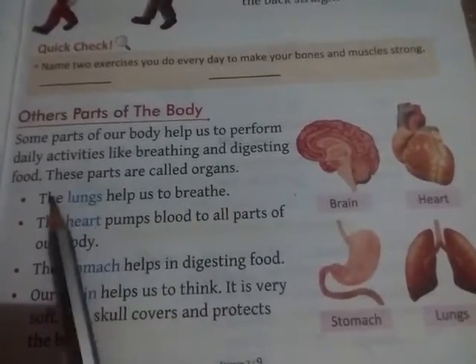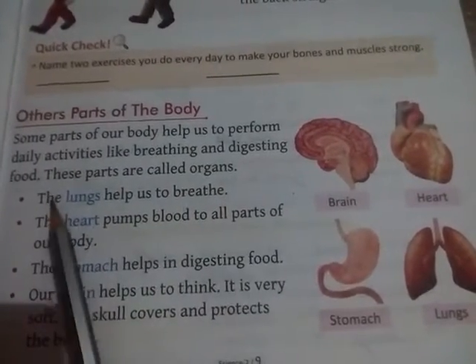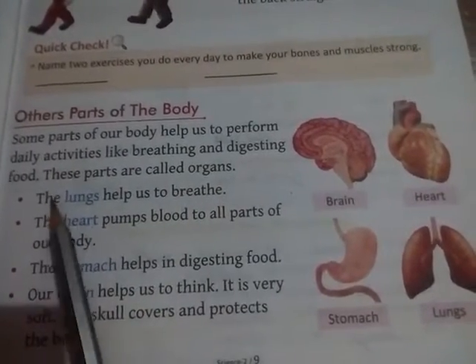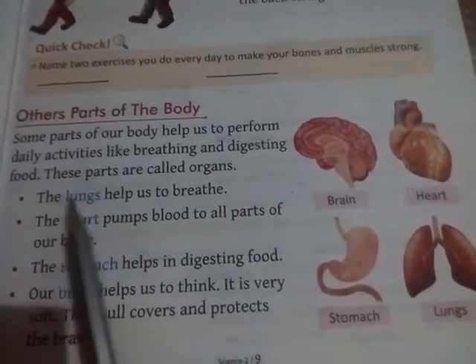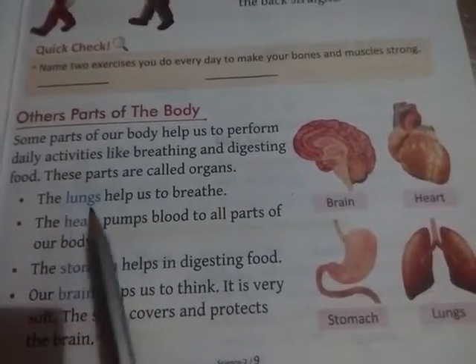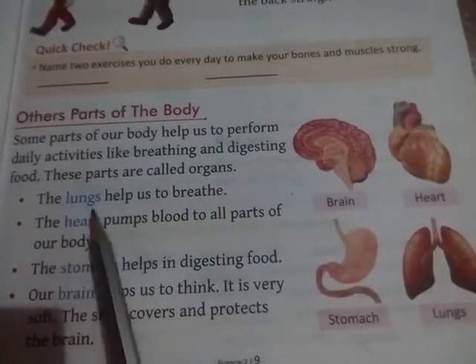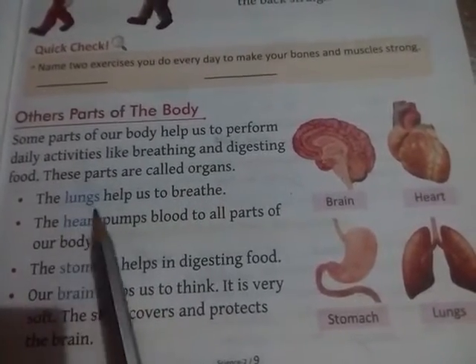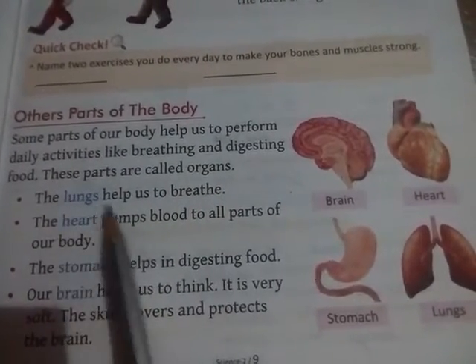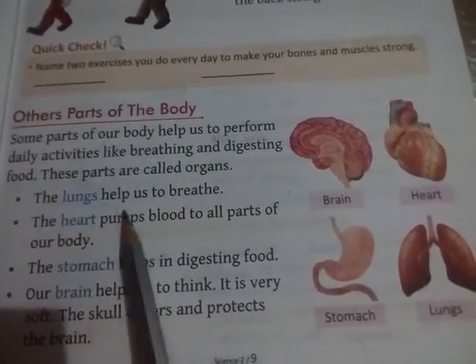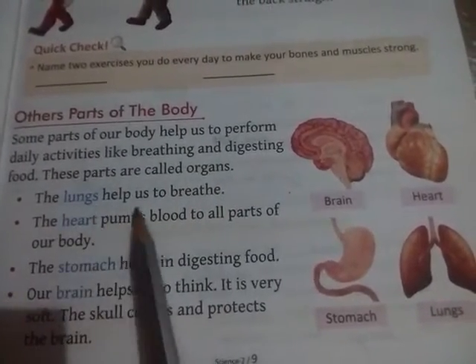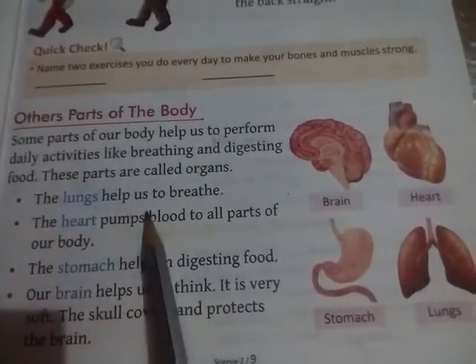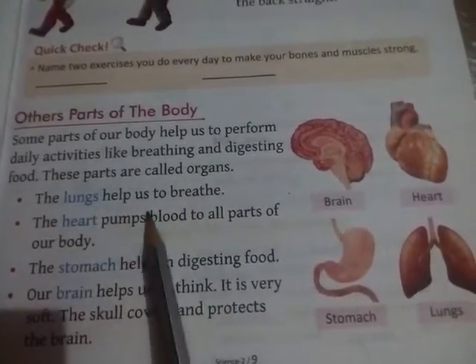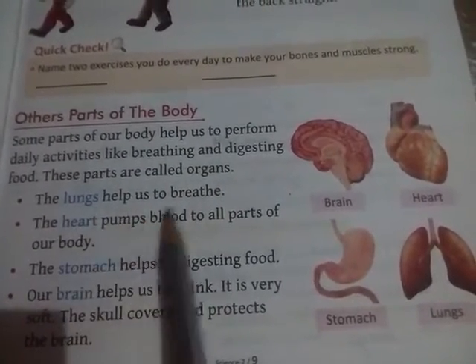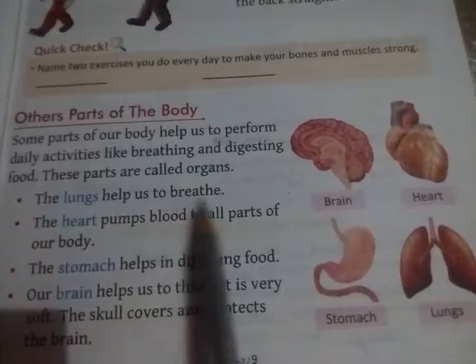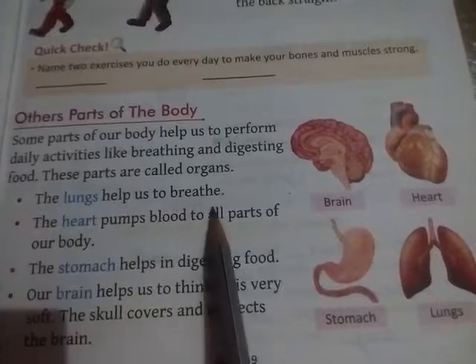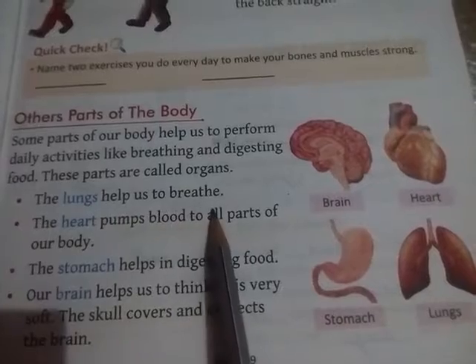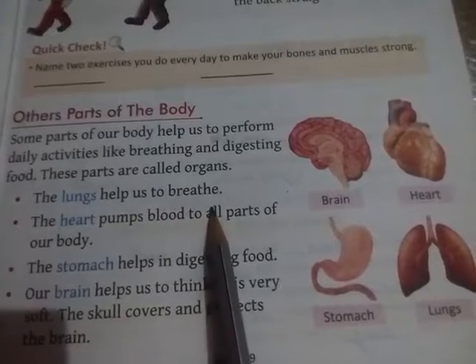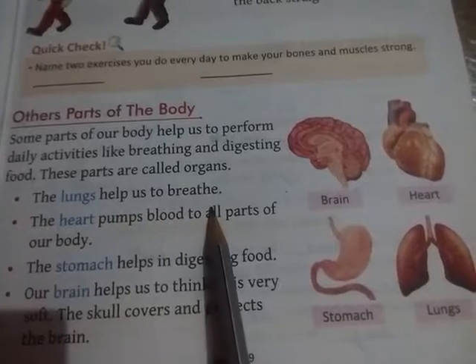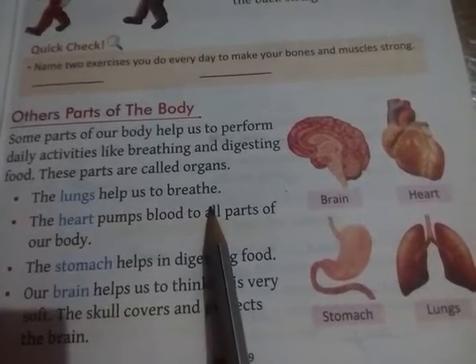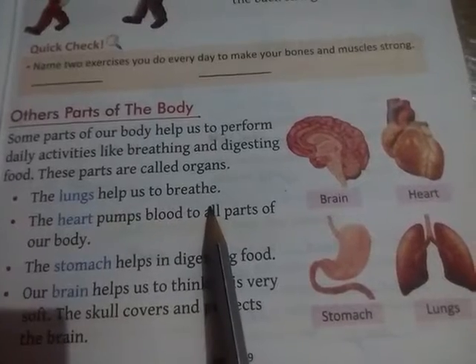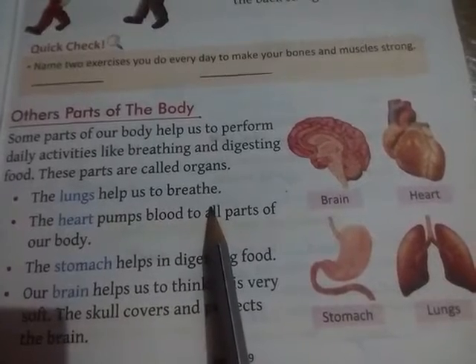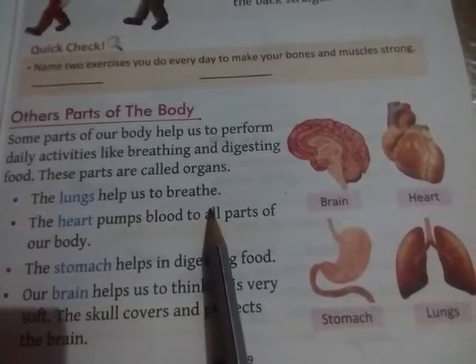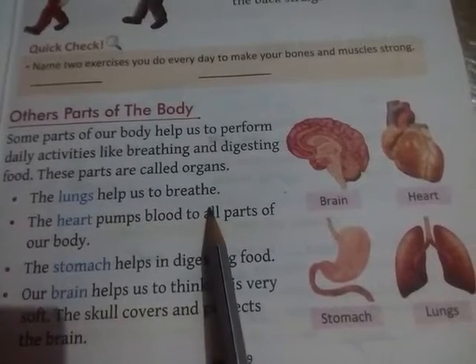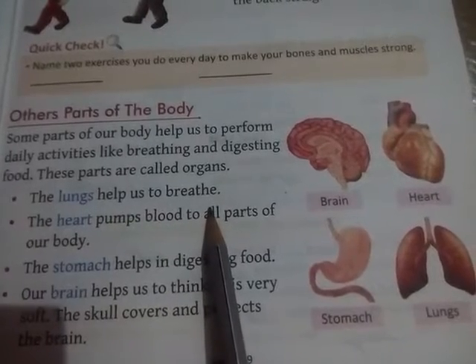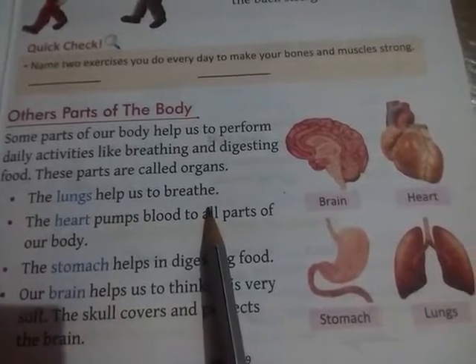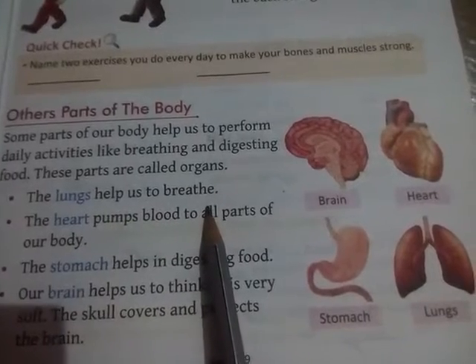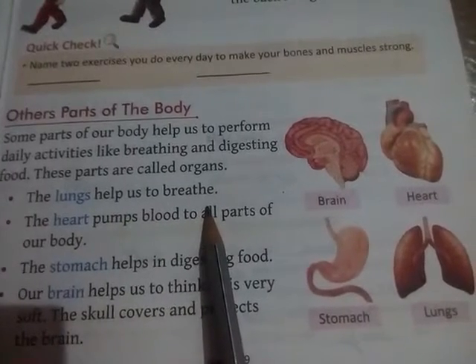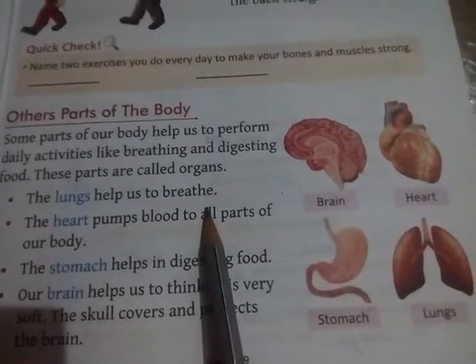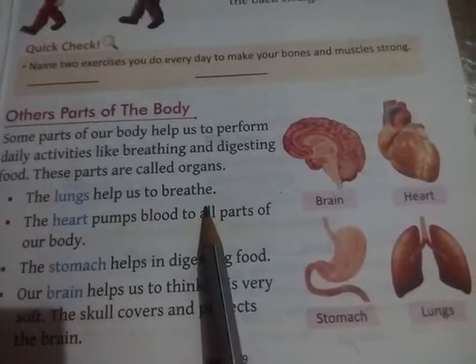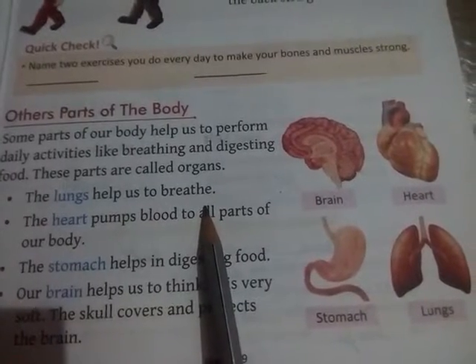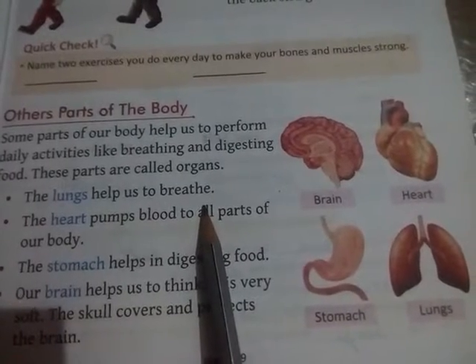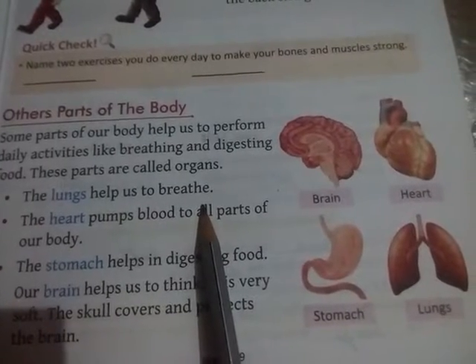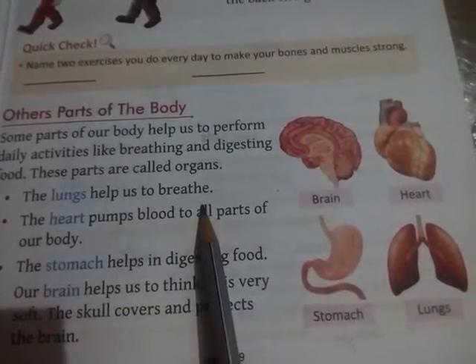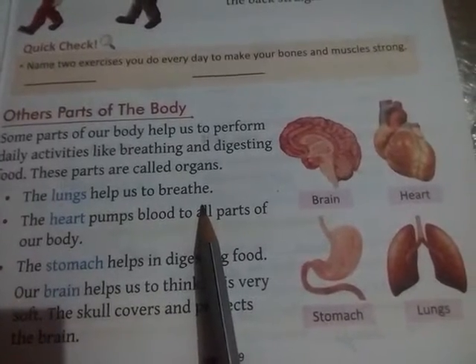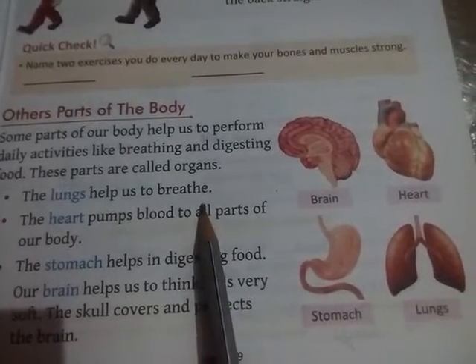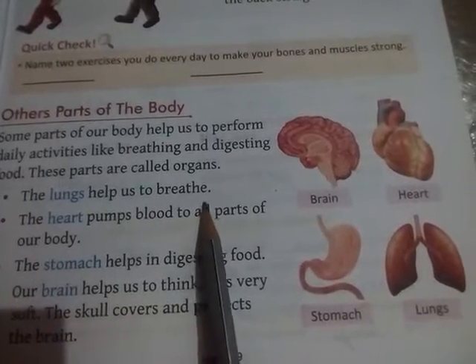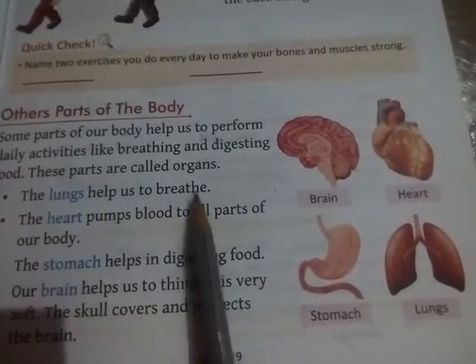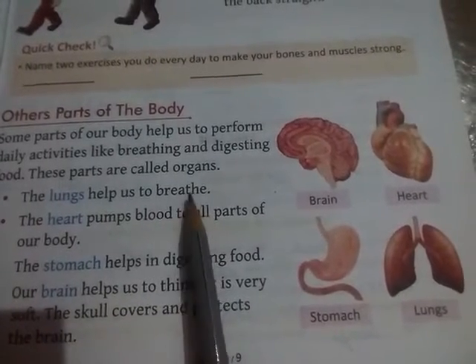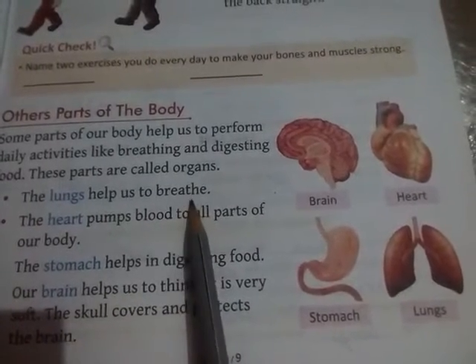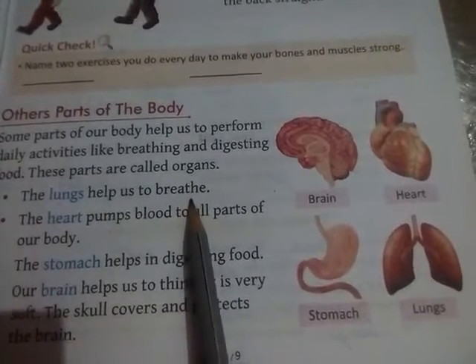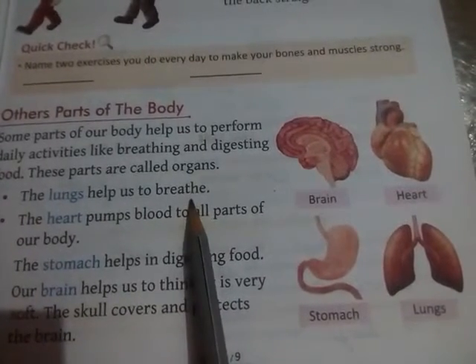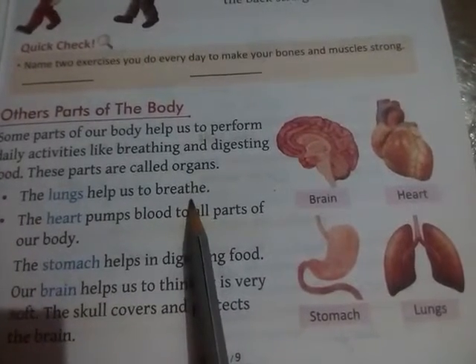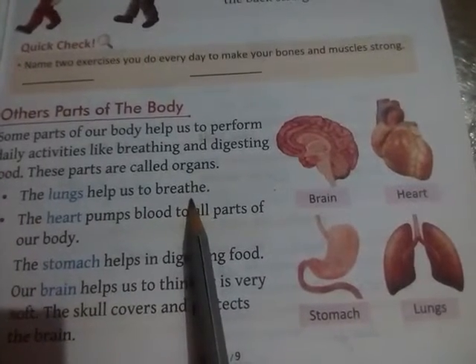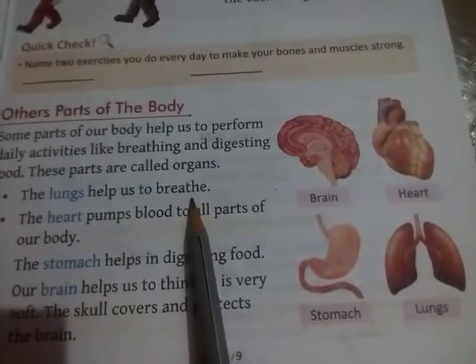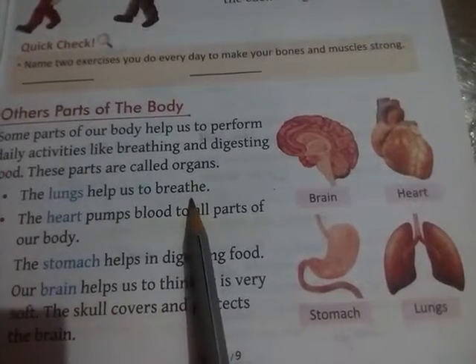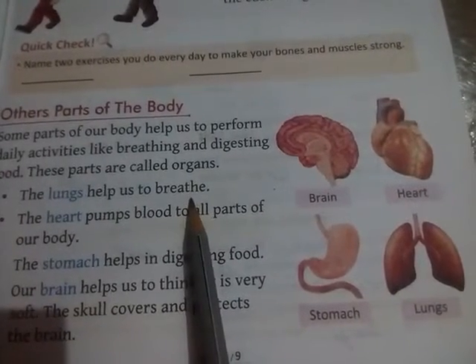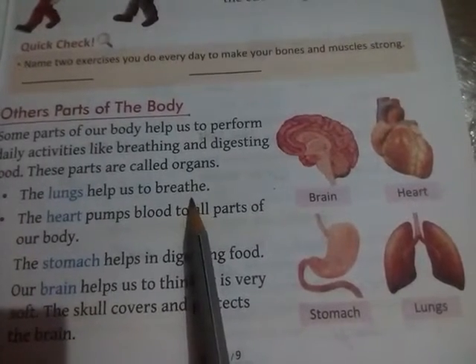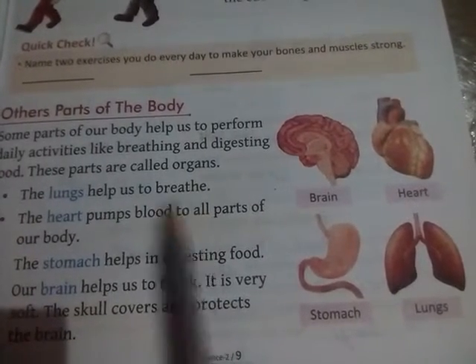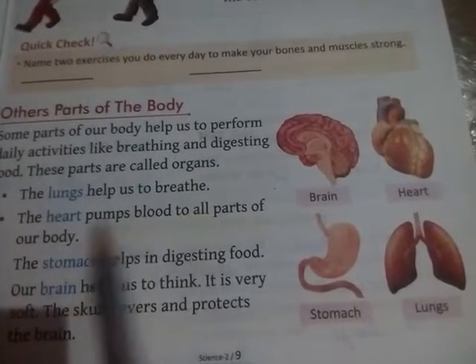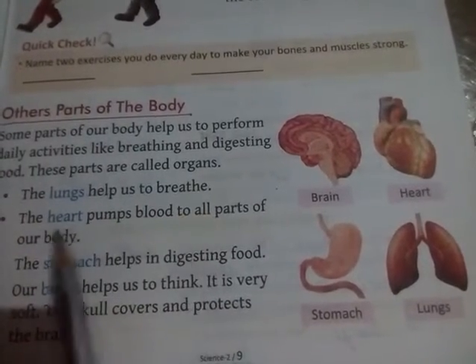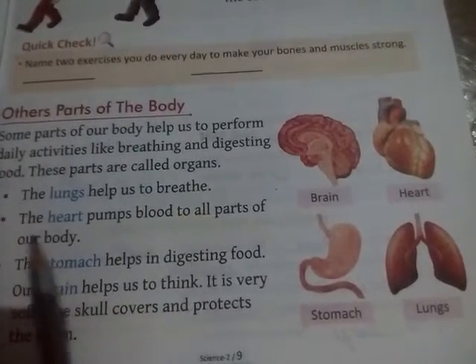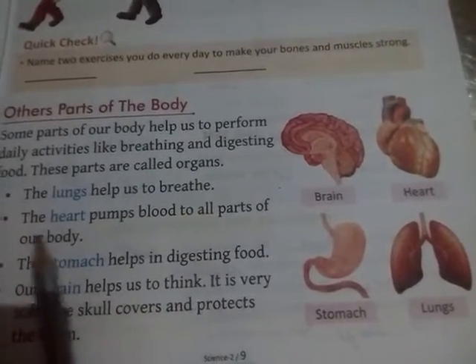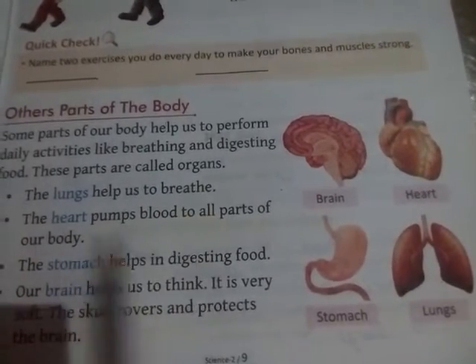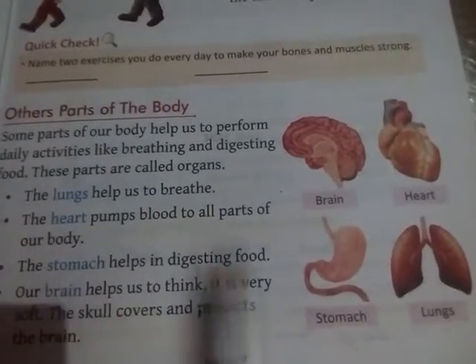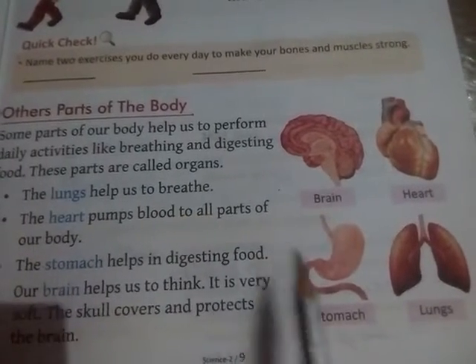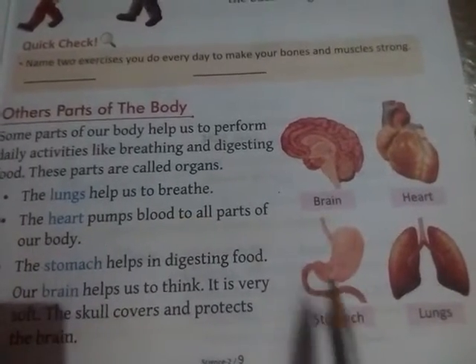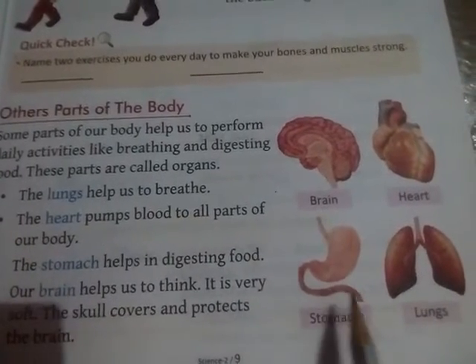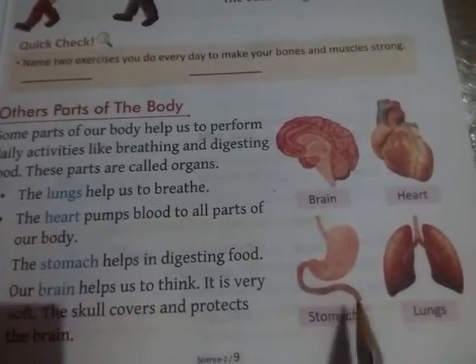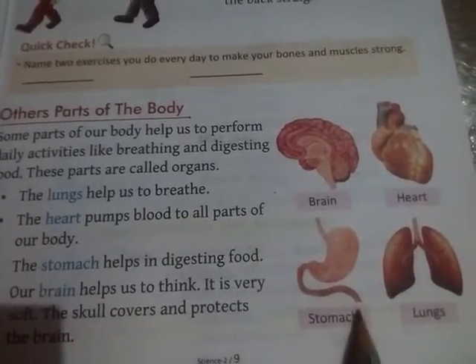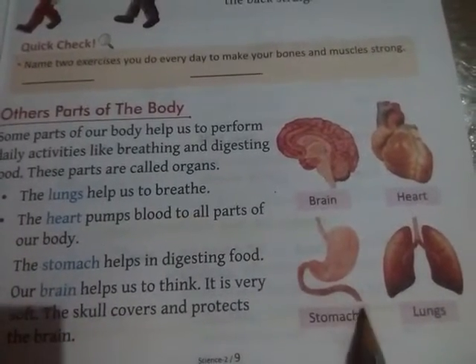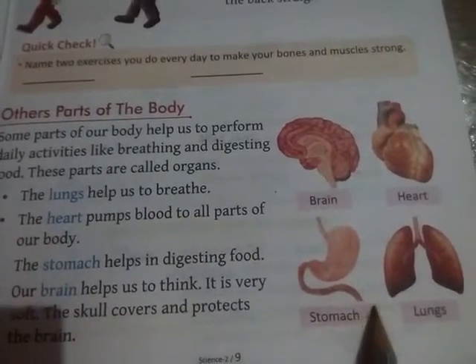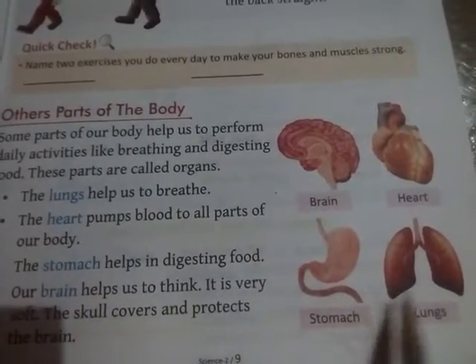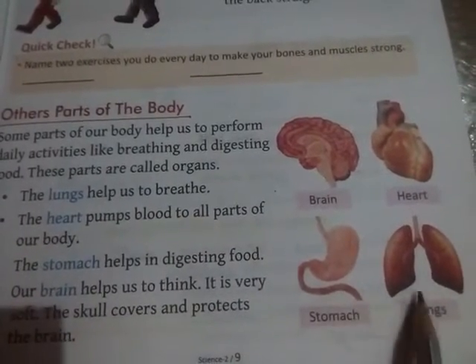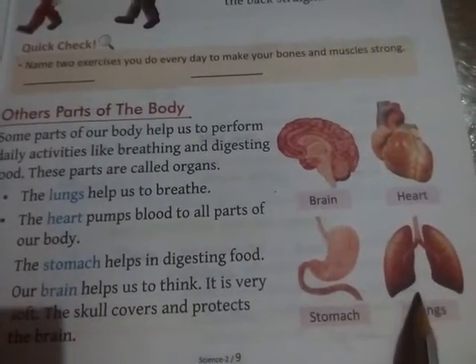The lungs help us to breathe. Lungs humain breathe karne mein help karte hai. This is the lungs.